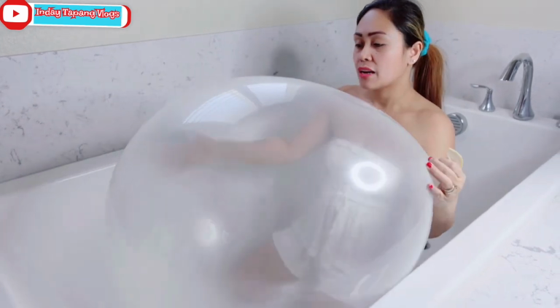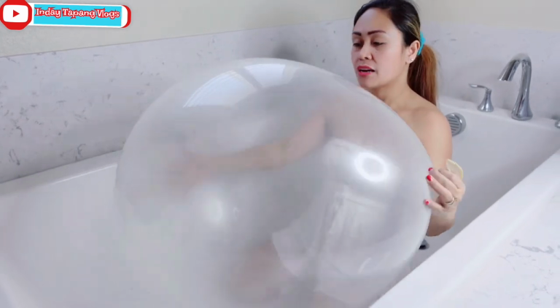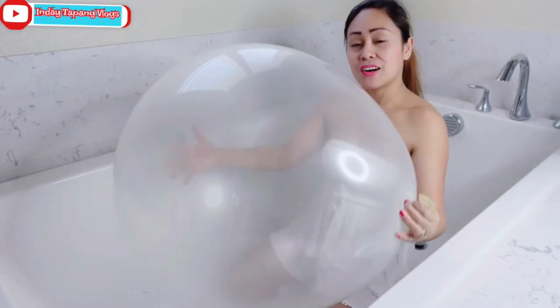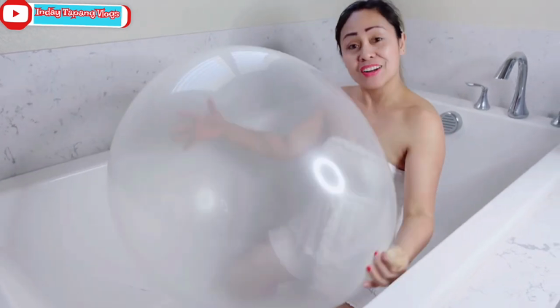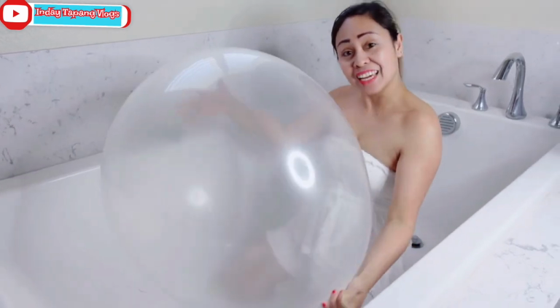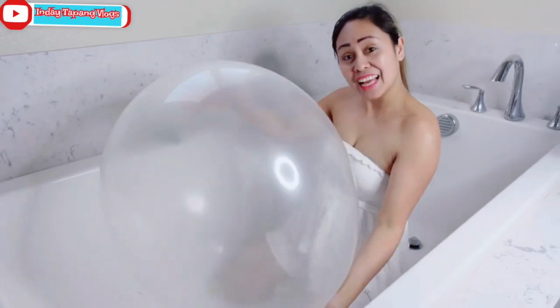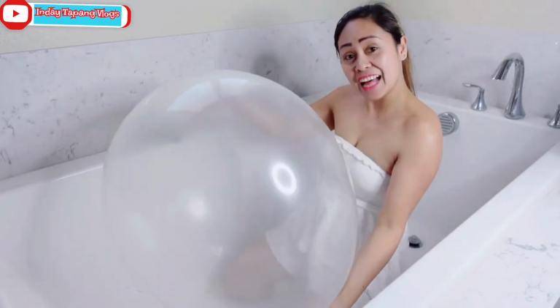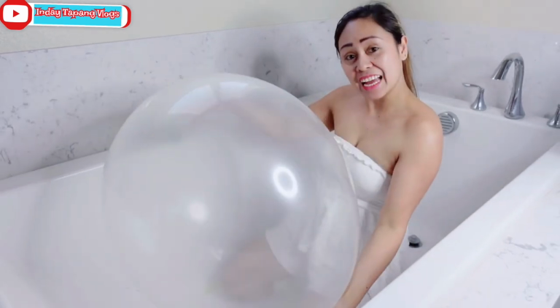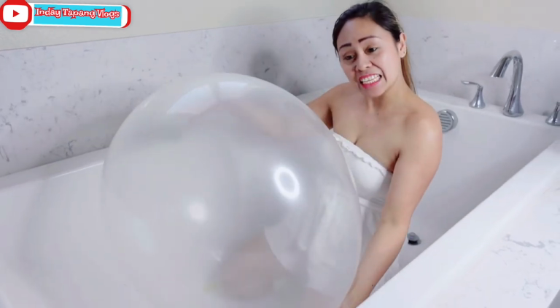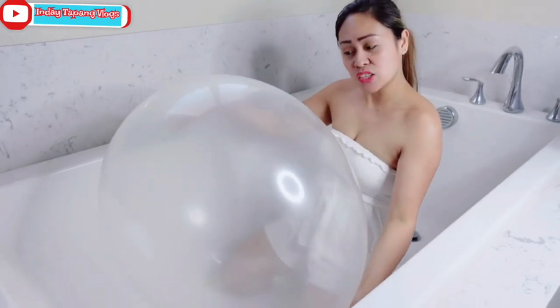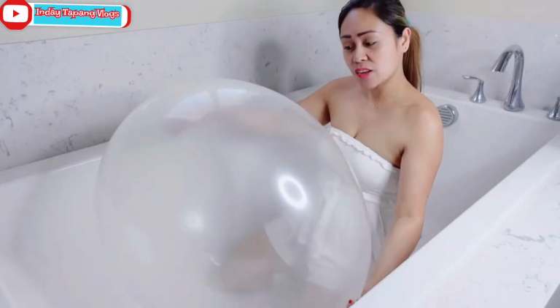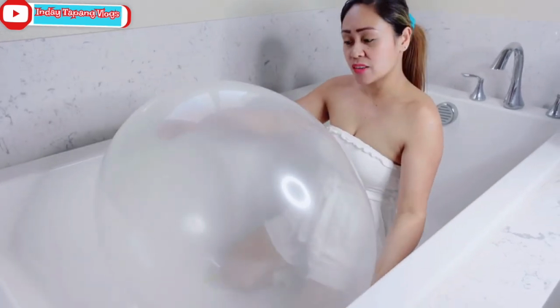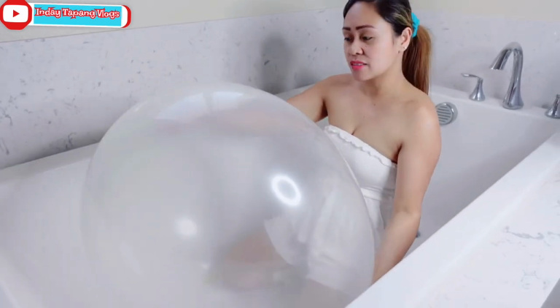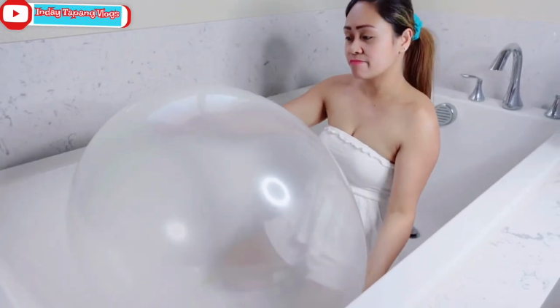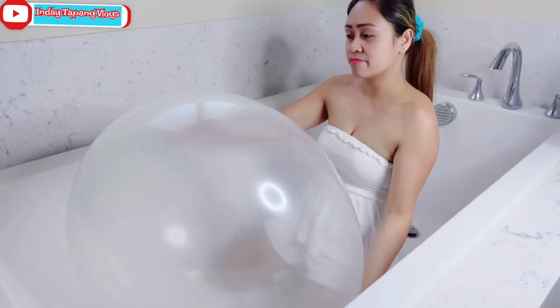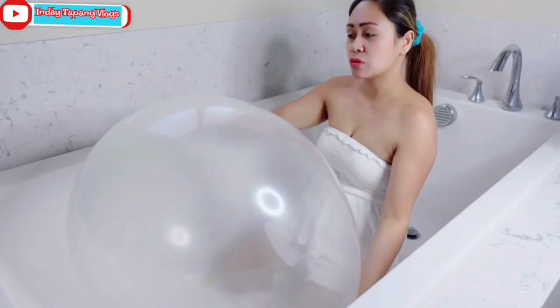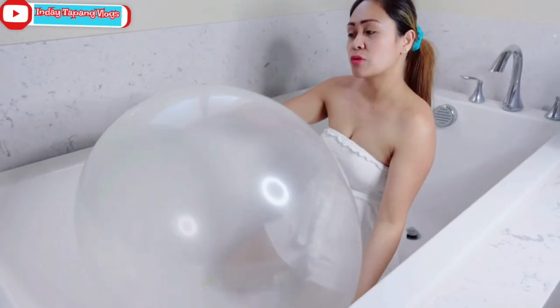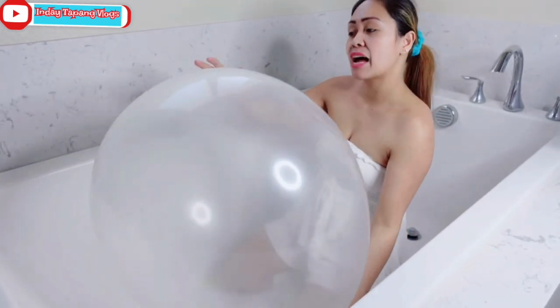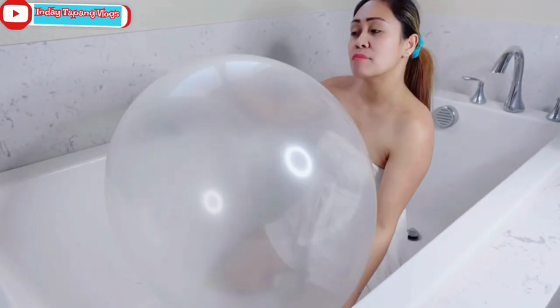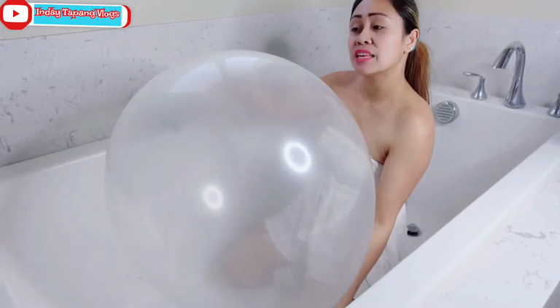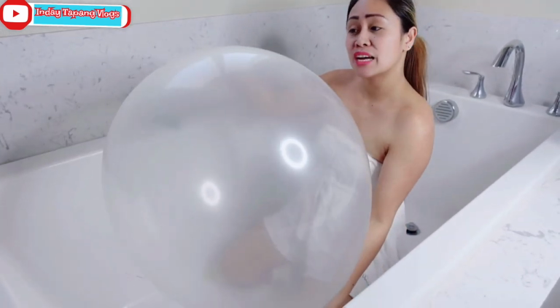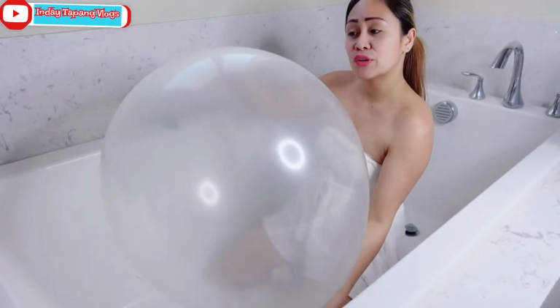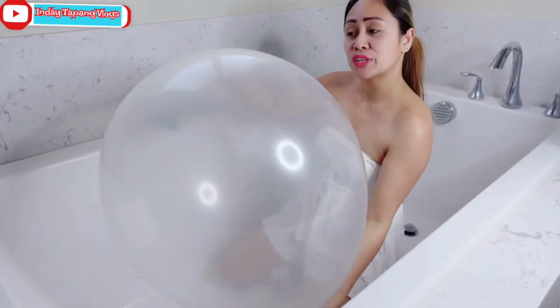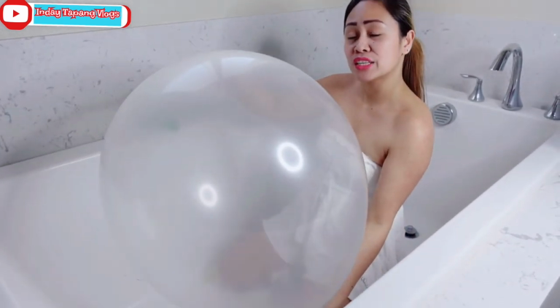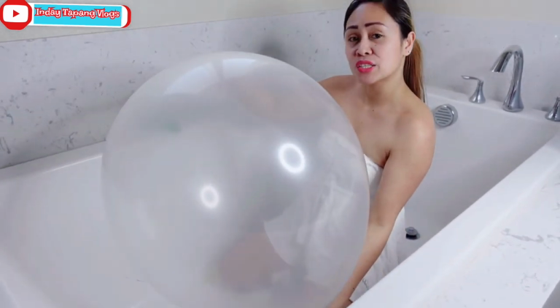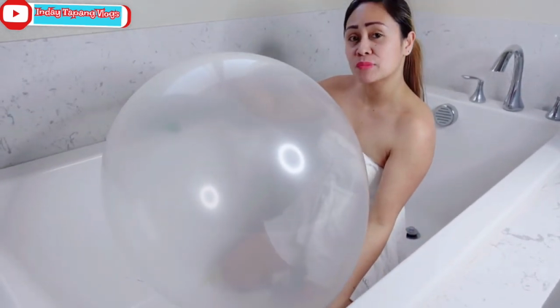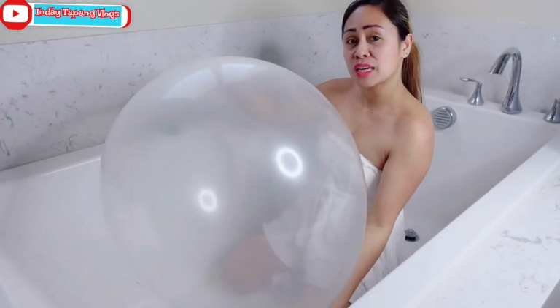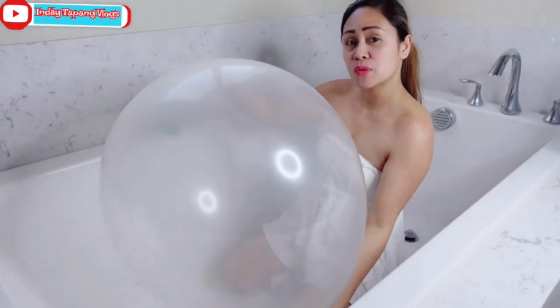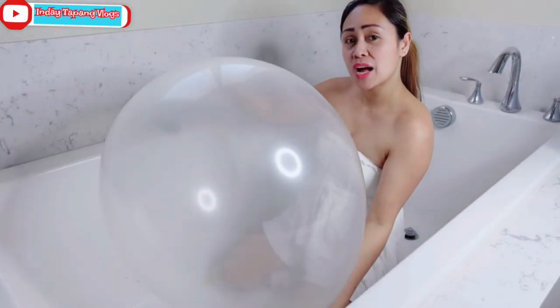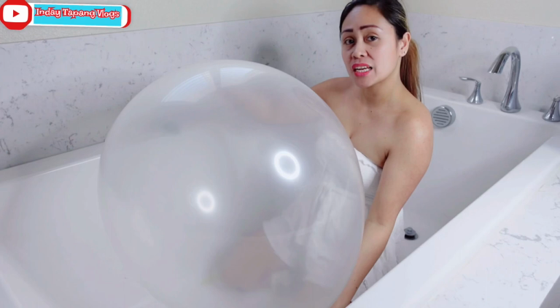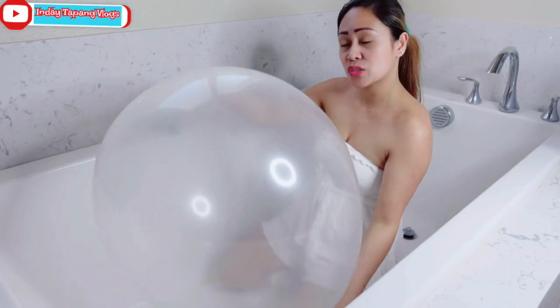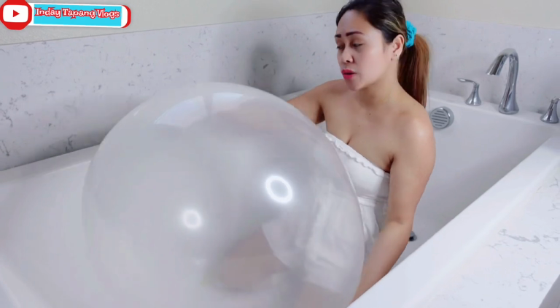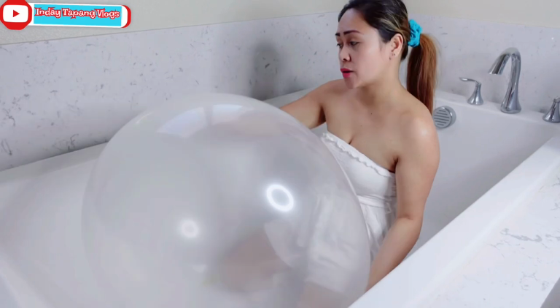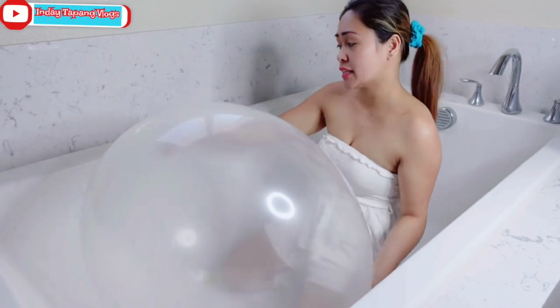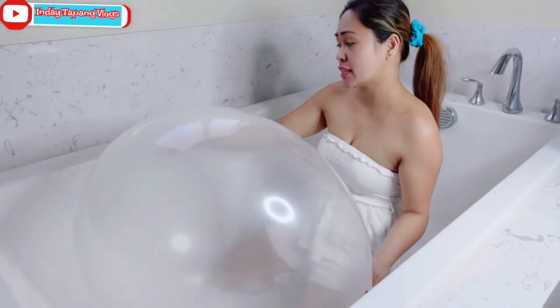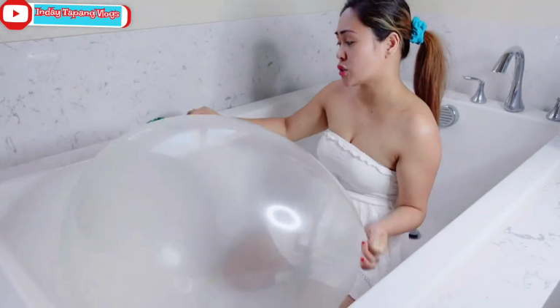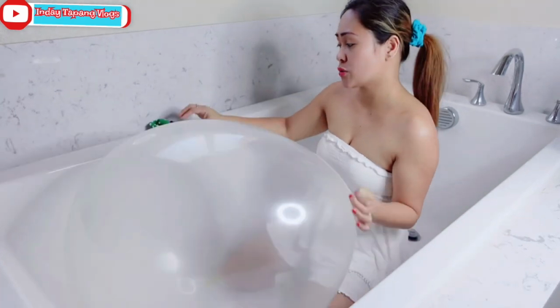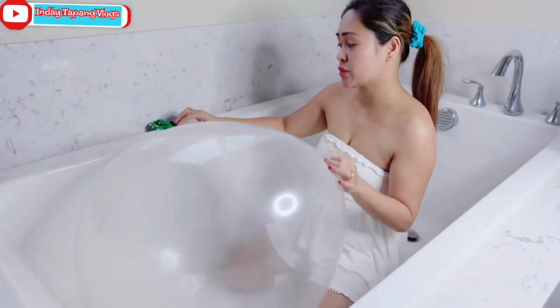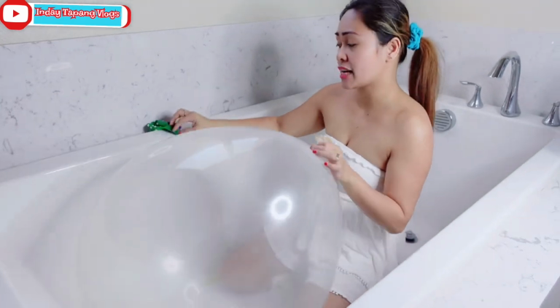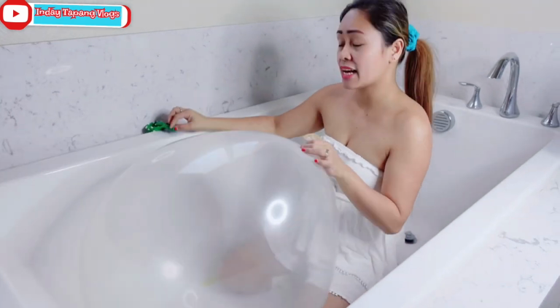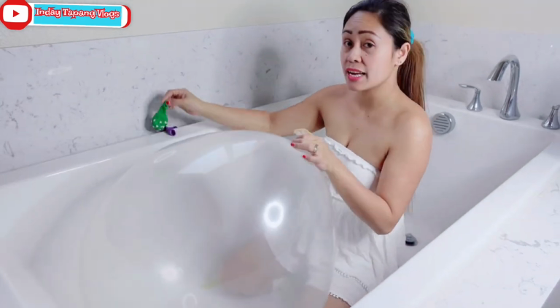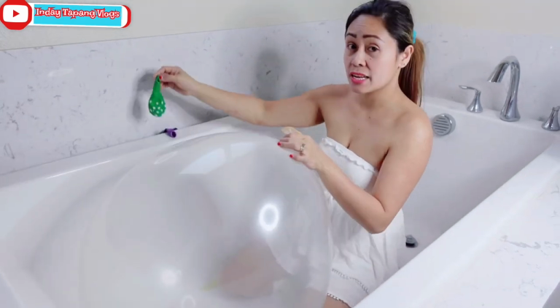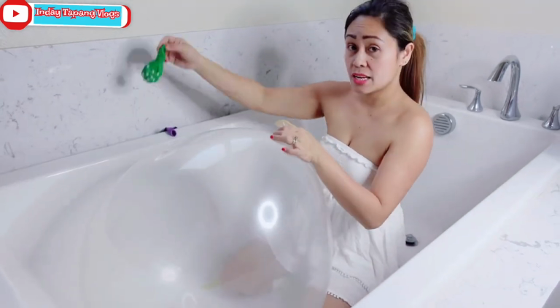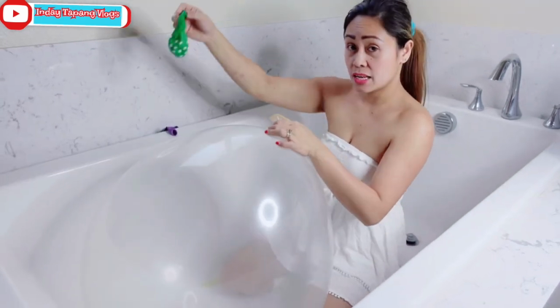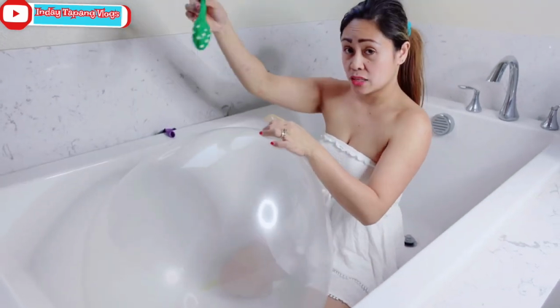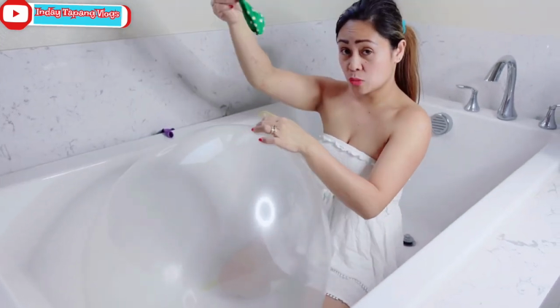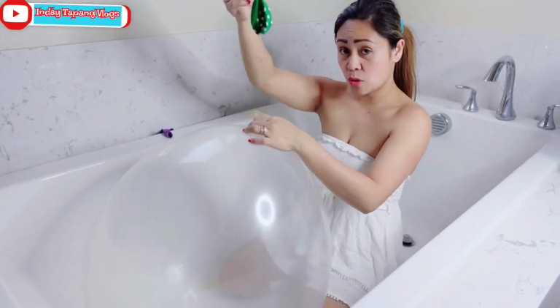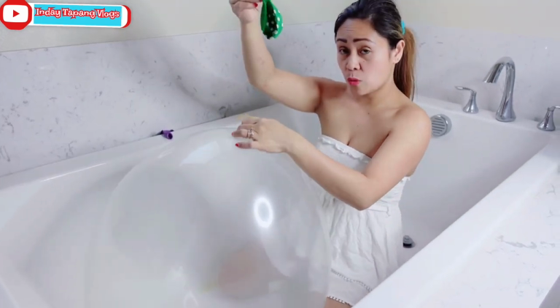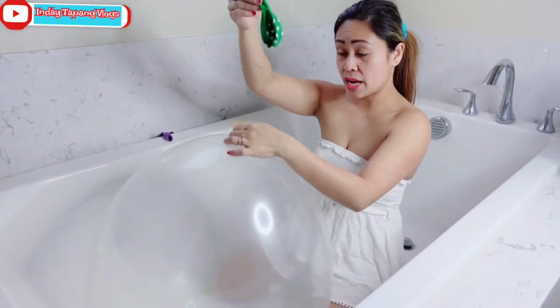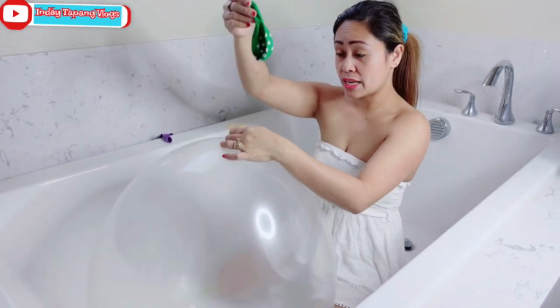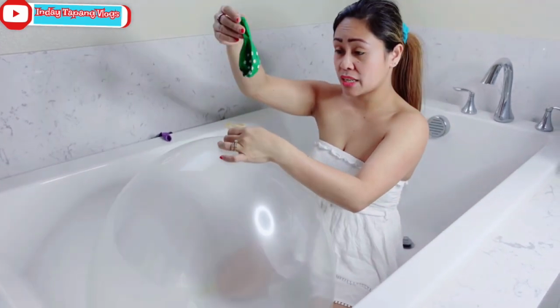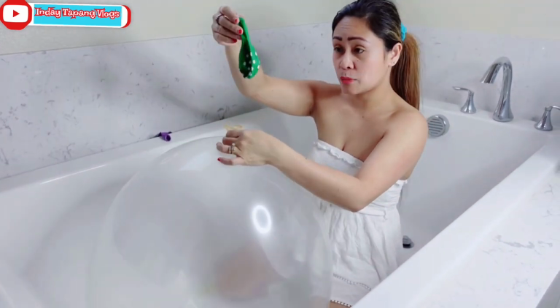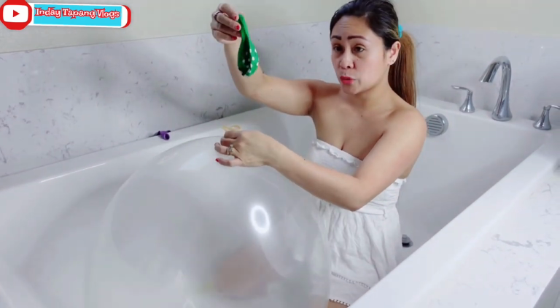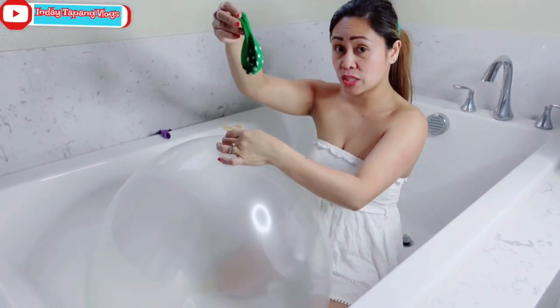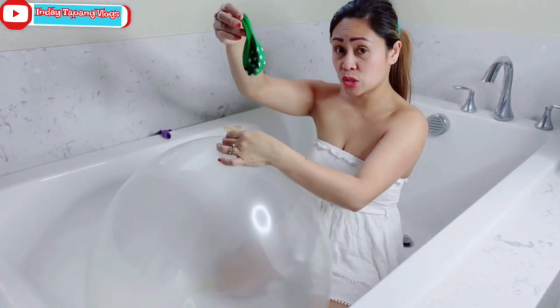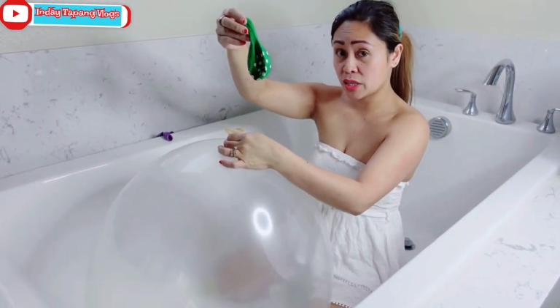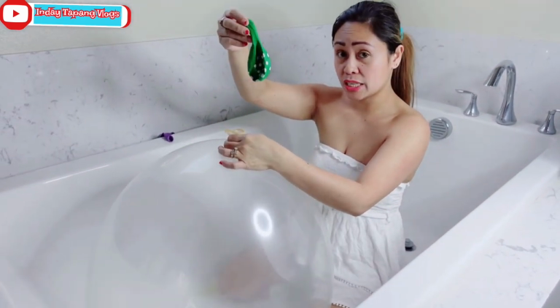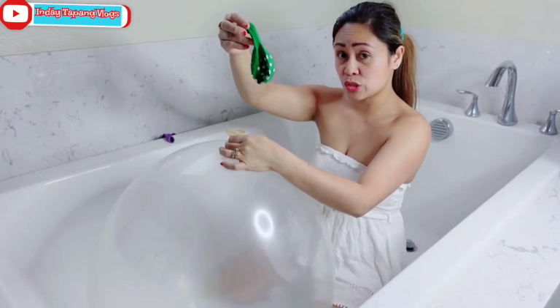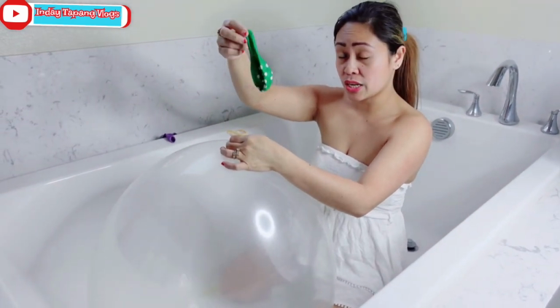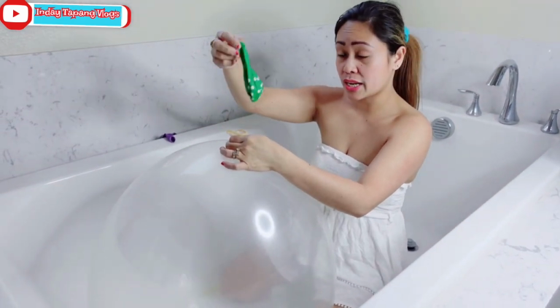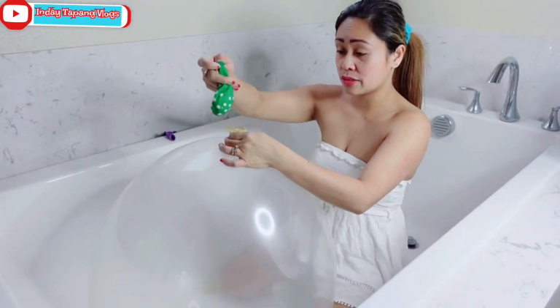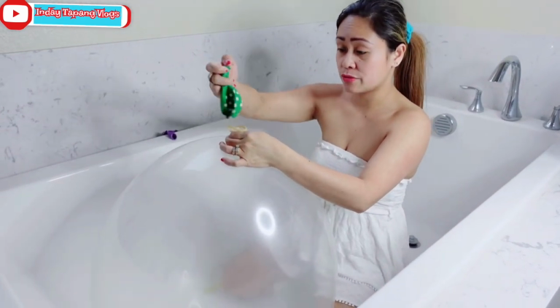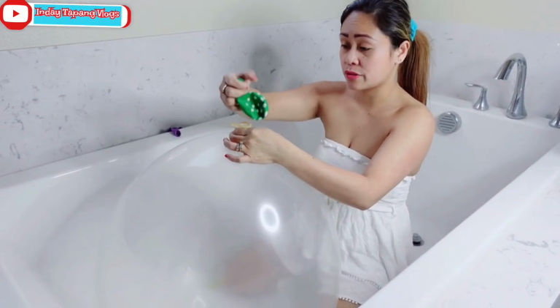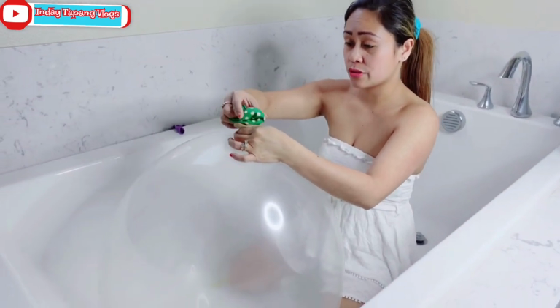Okay guys, I'm done with this big one. So let's do the small one. I'm gonna put this one inside first.